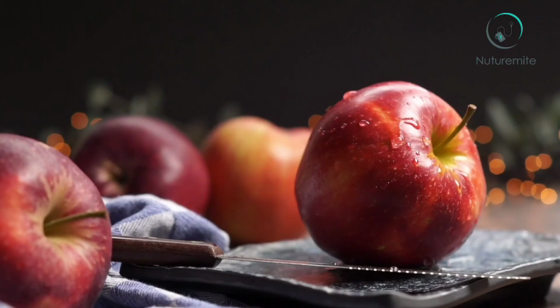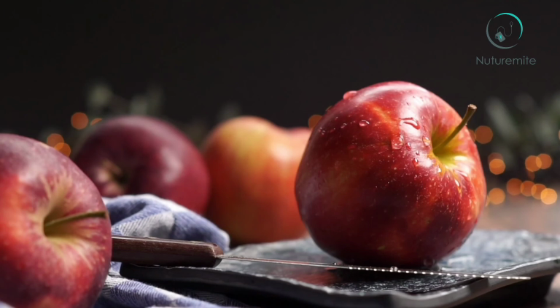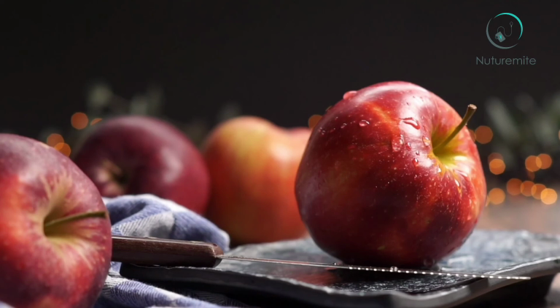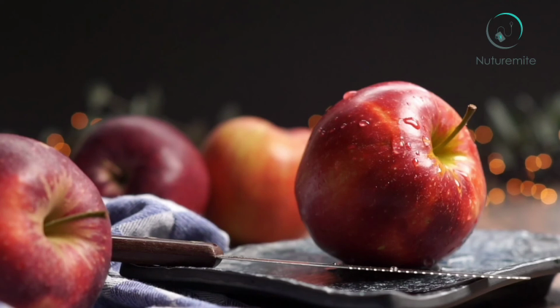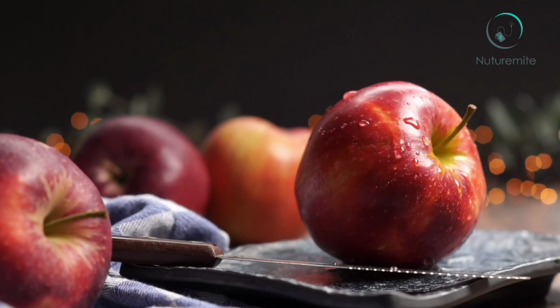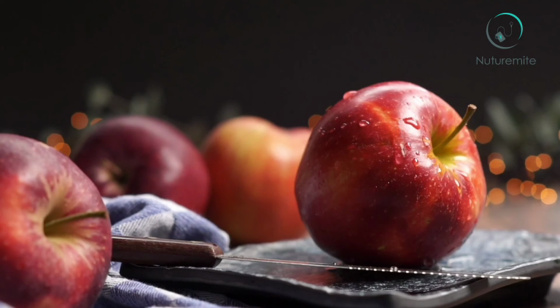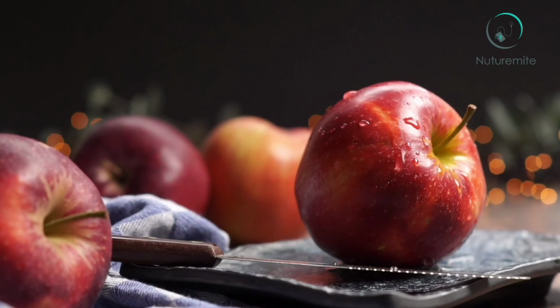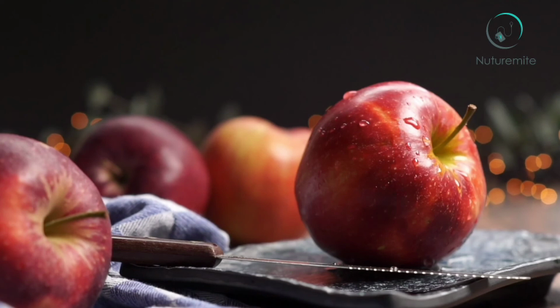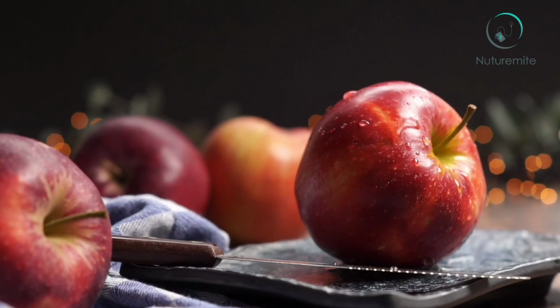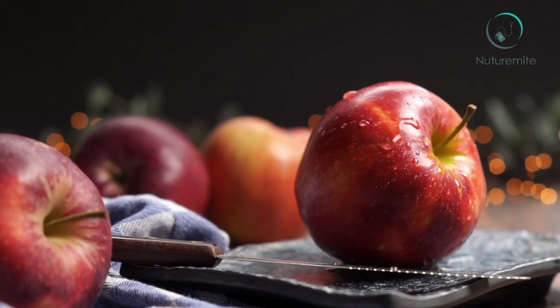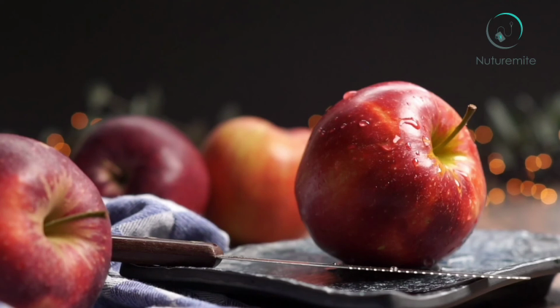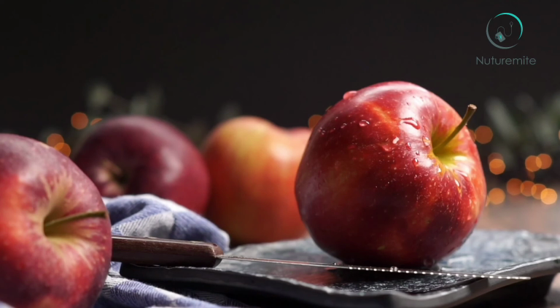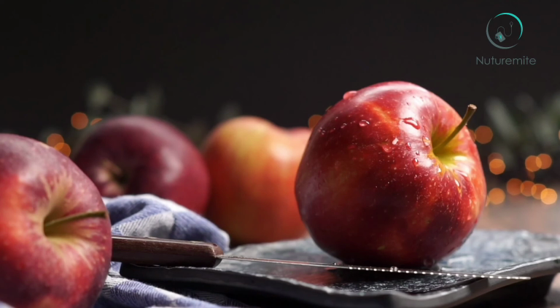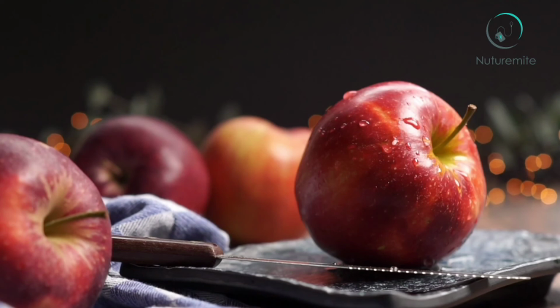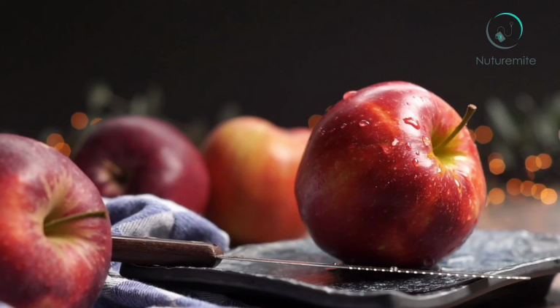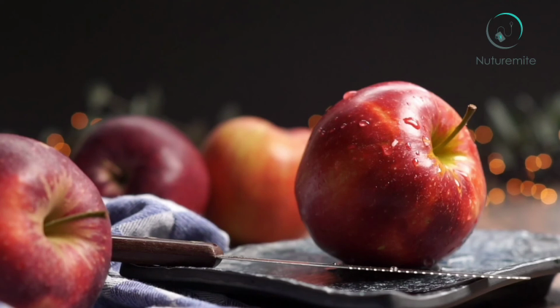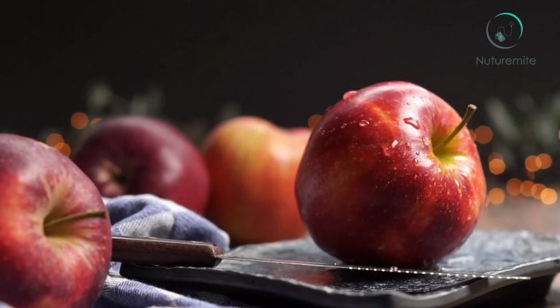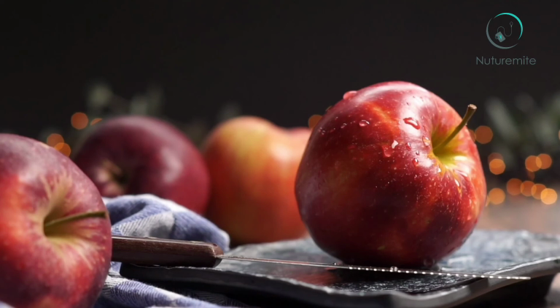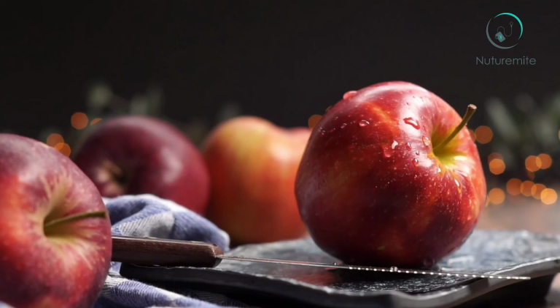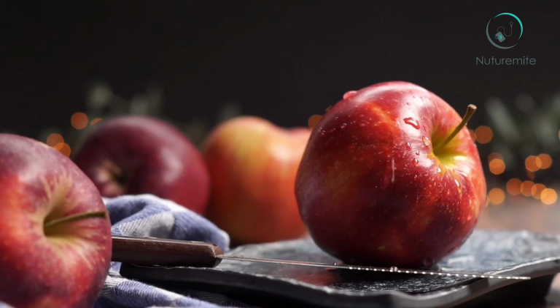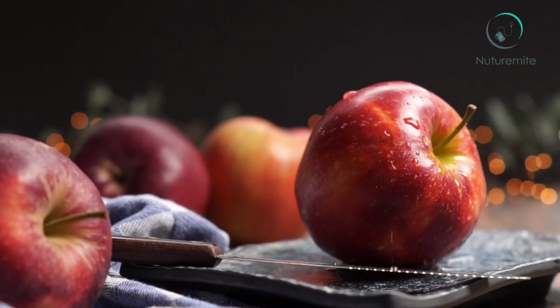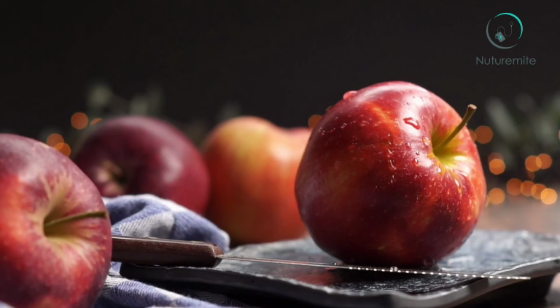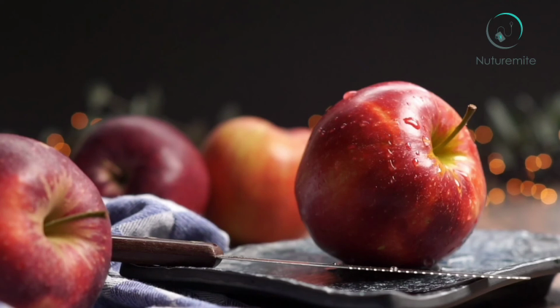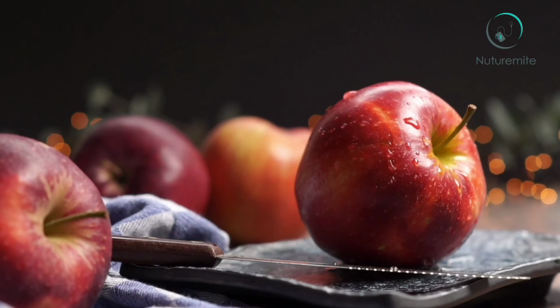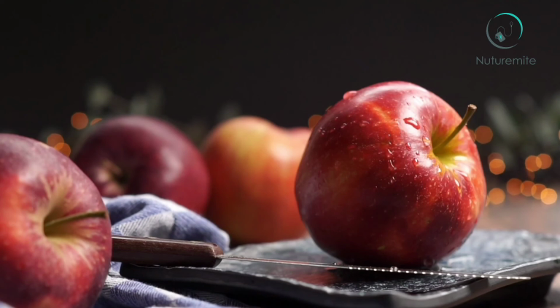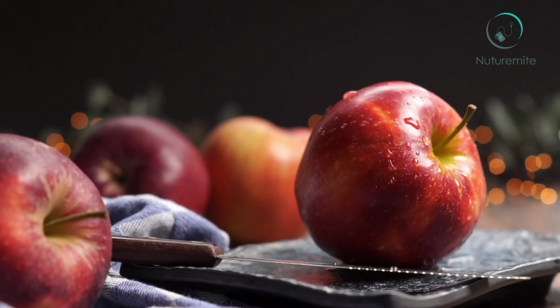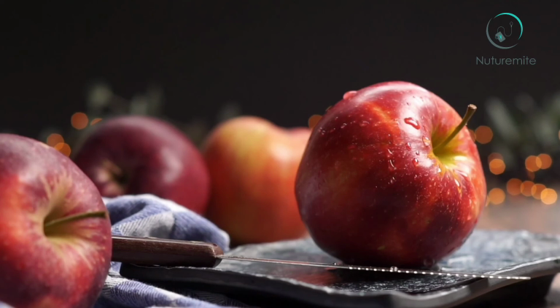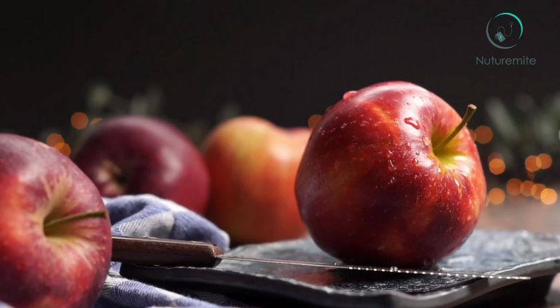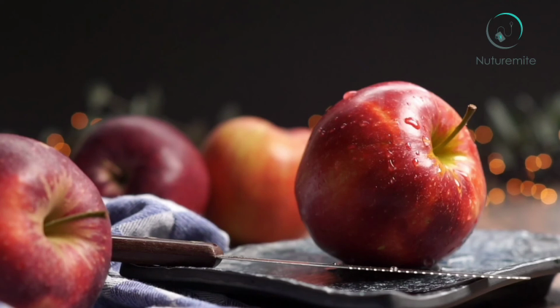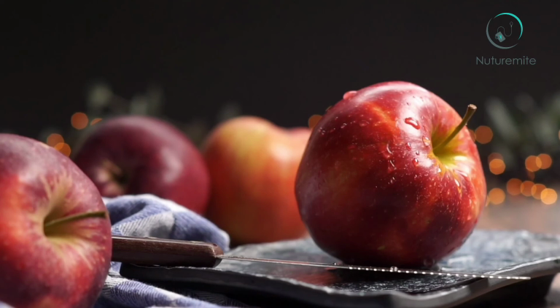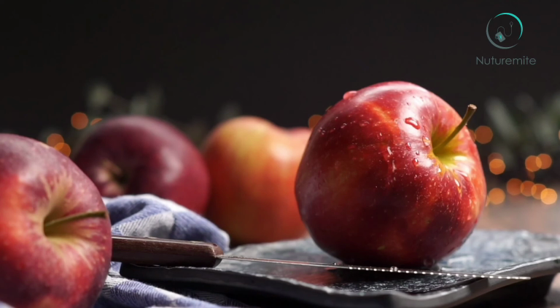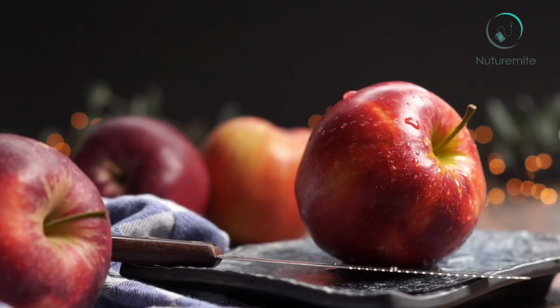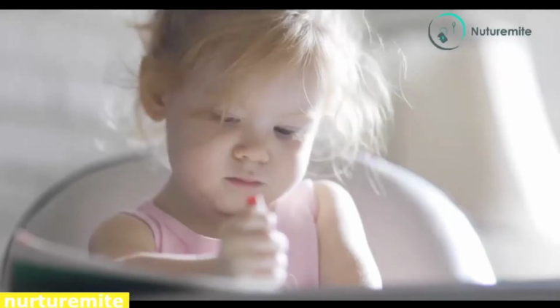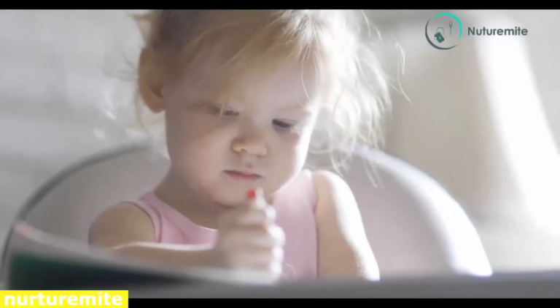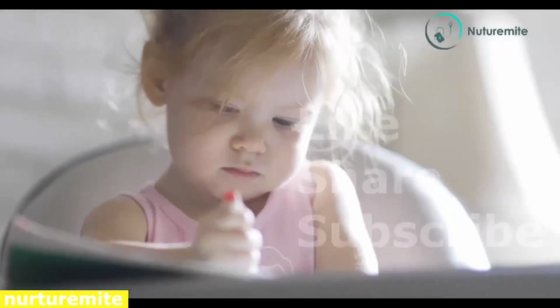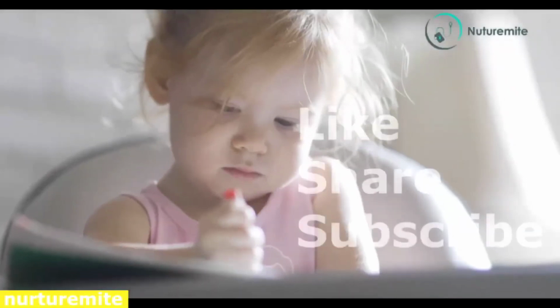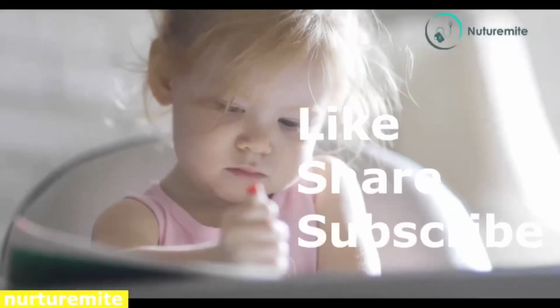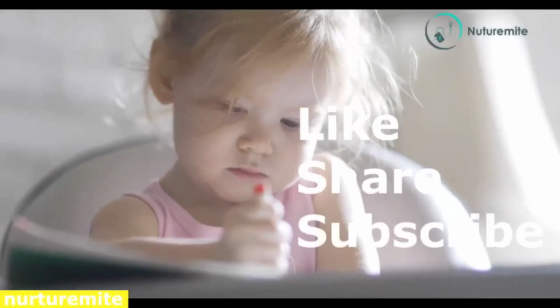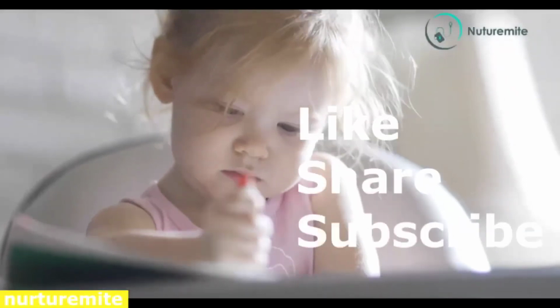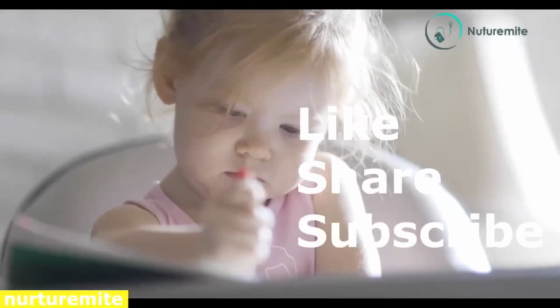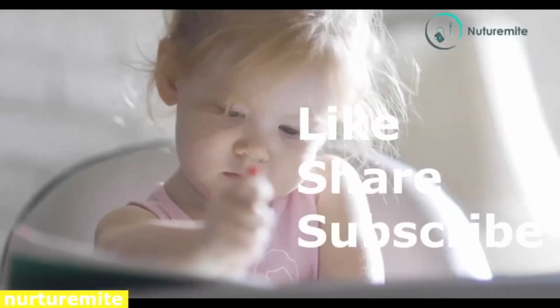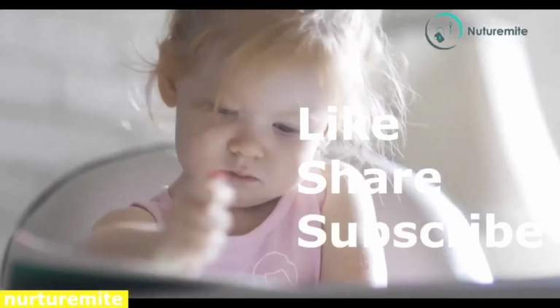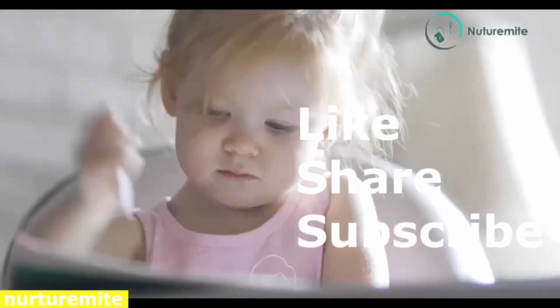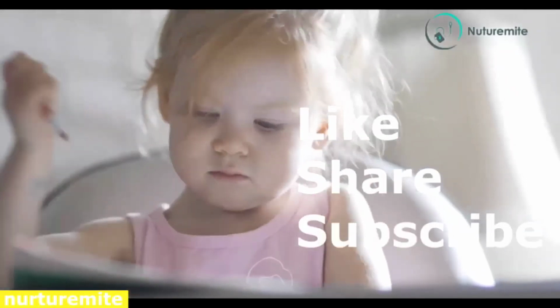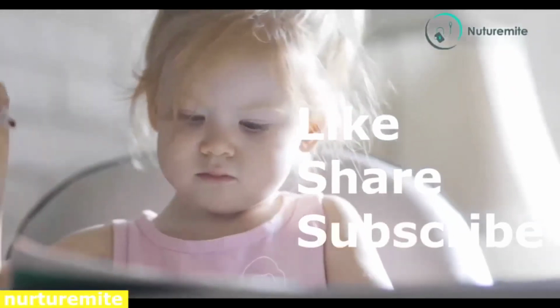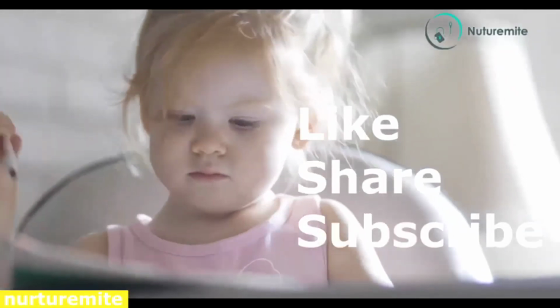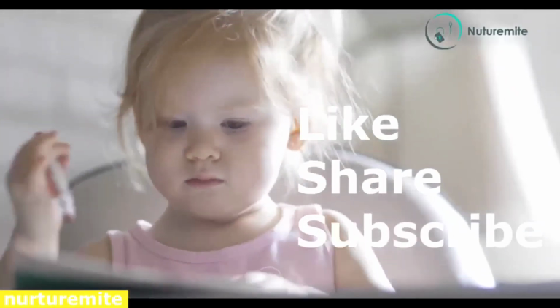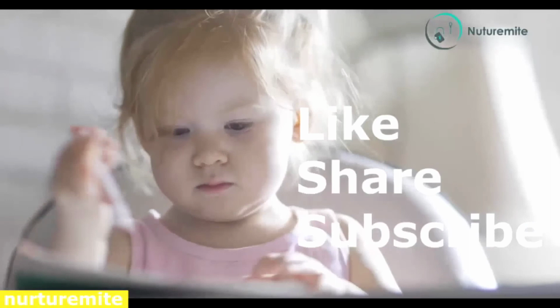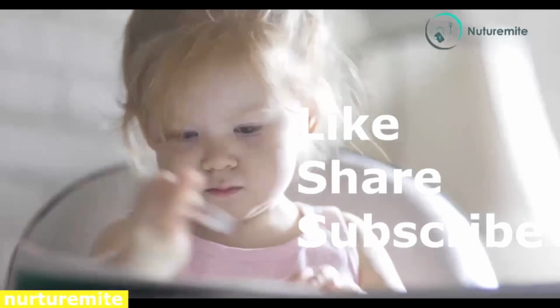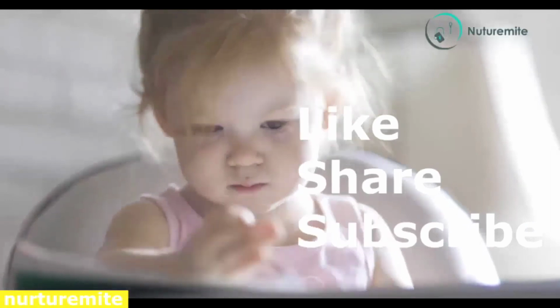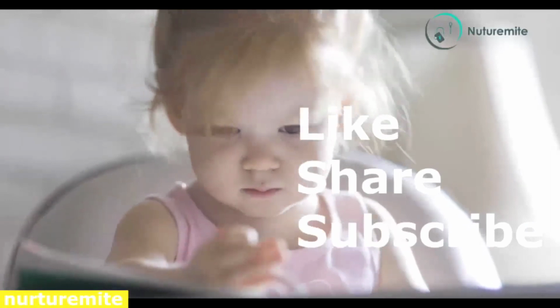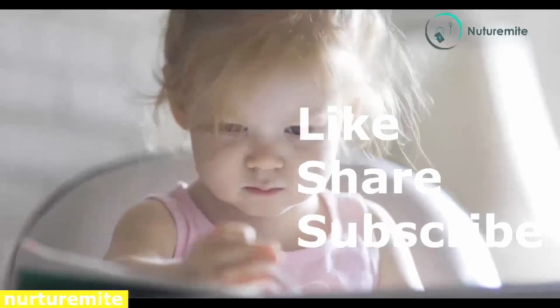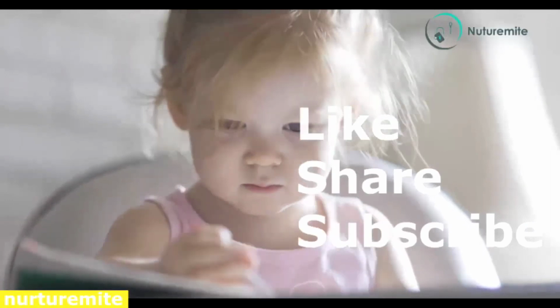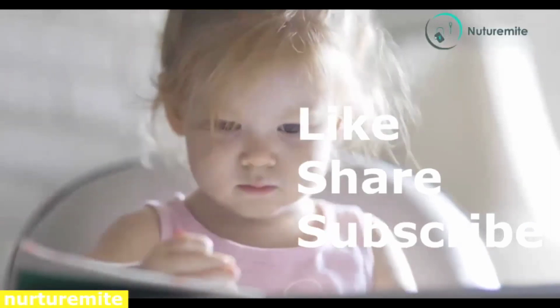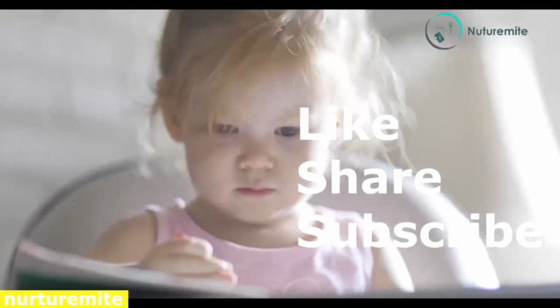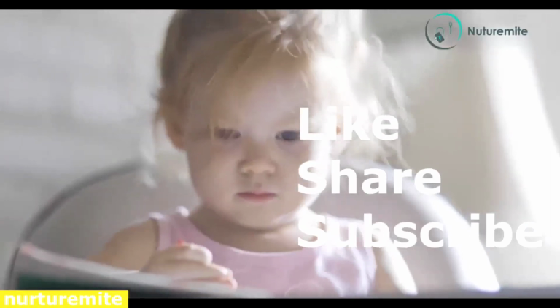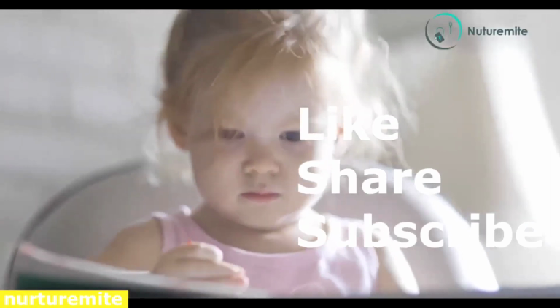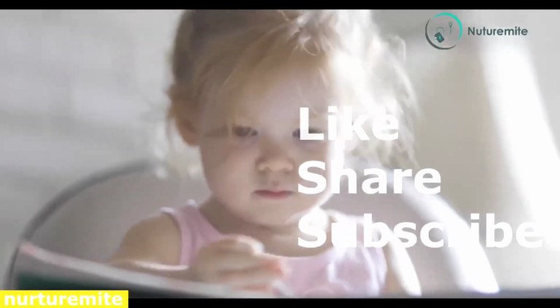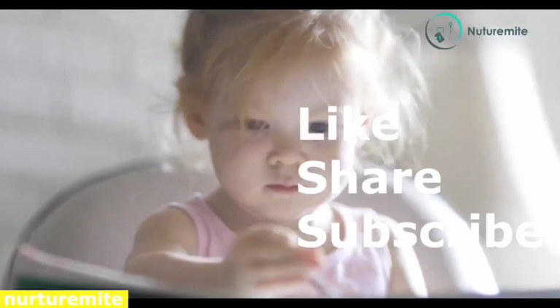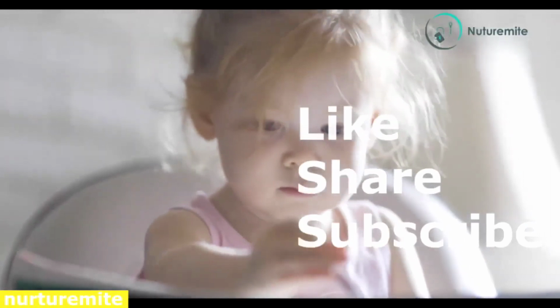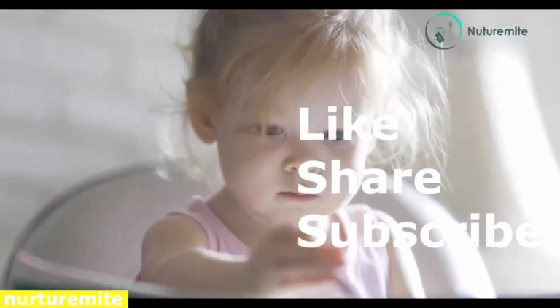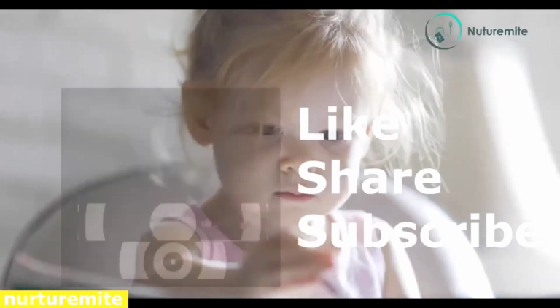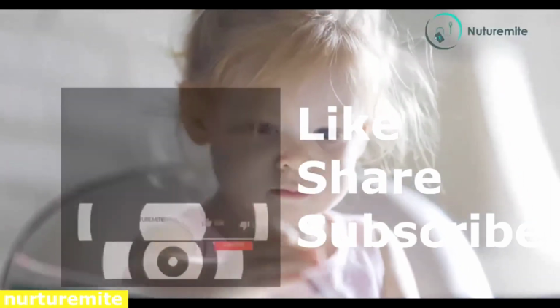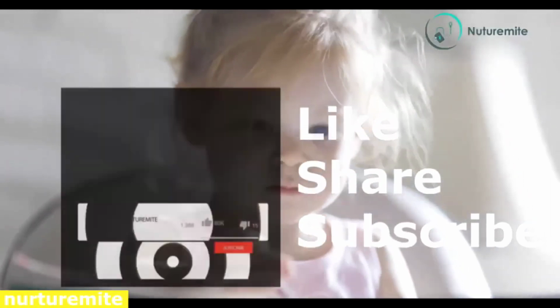Thank you and keep watching NutraMite. Please like, share and subscribe to the channel.